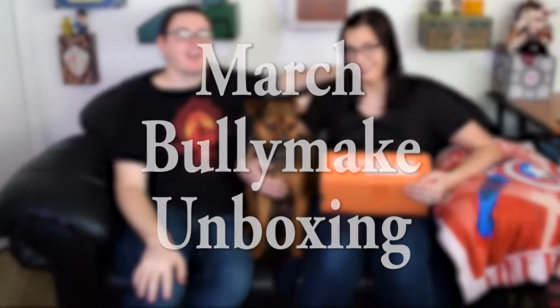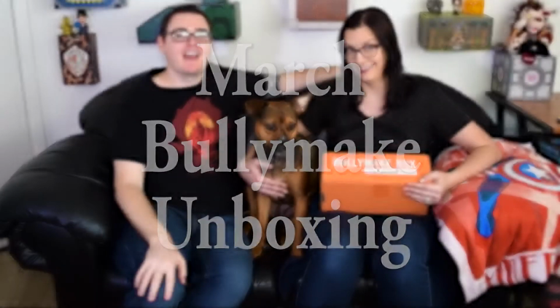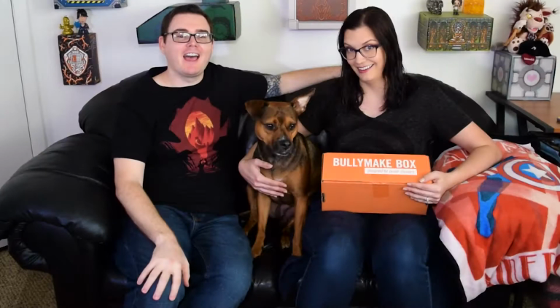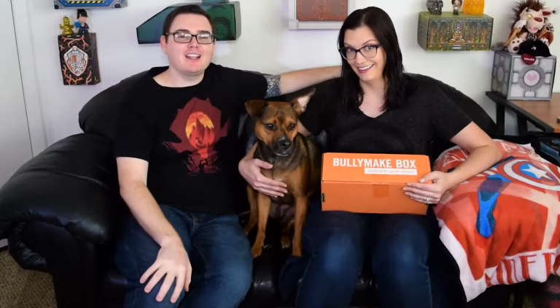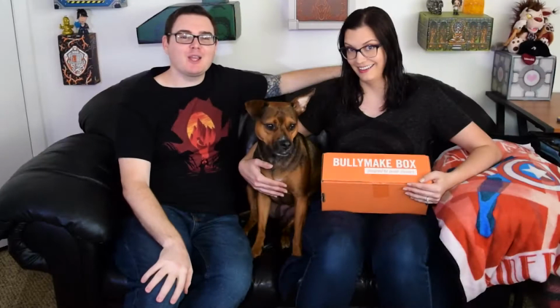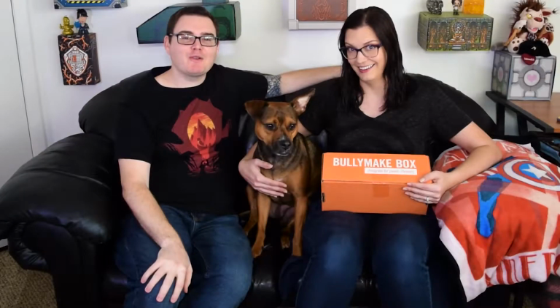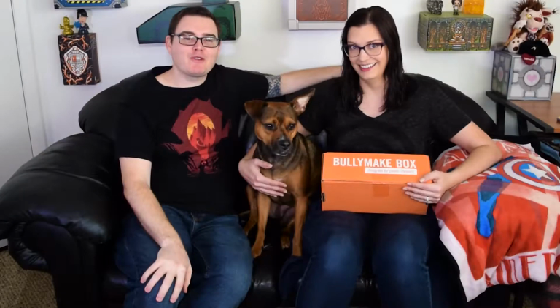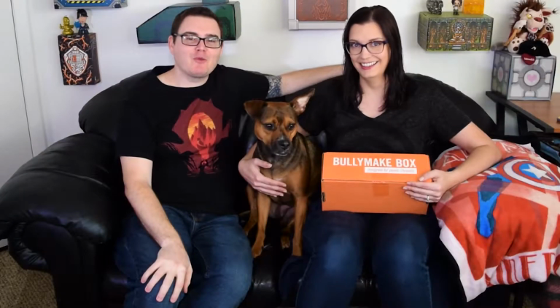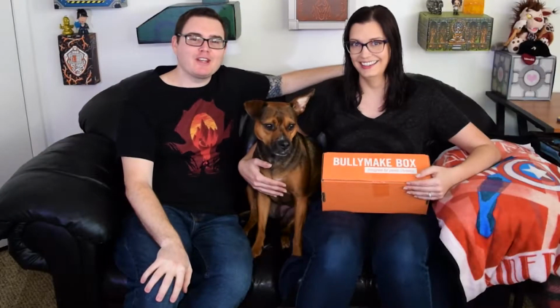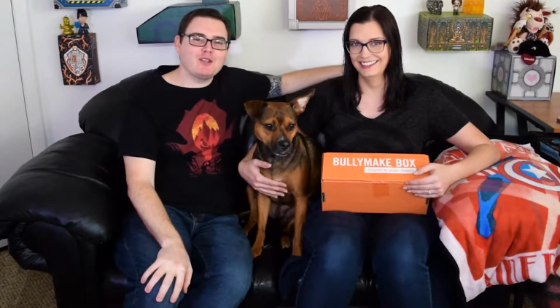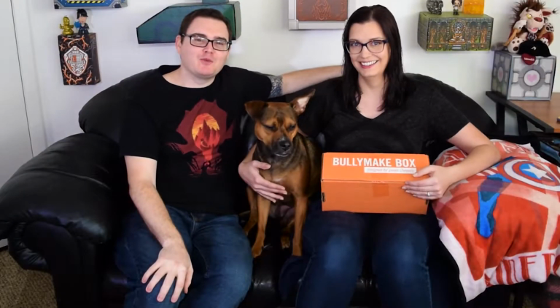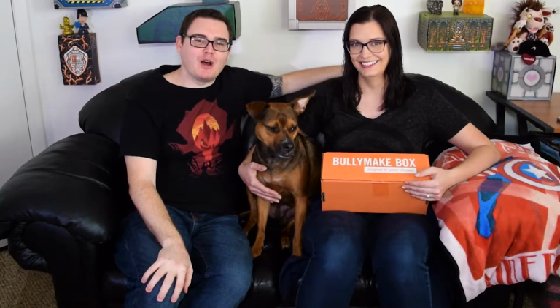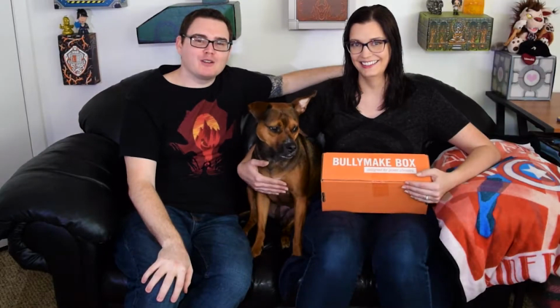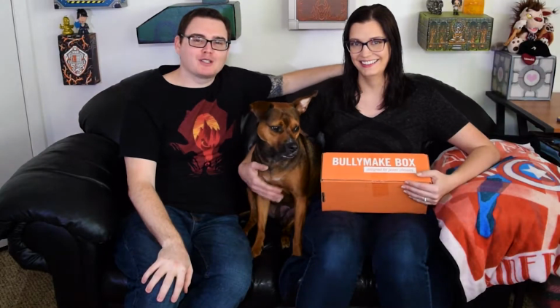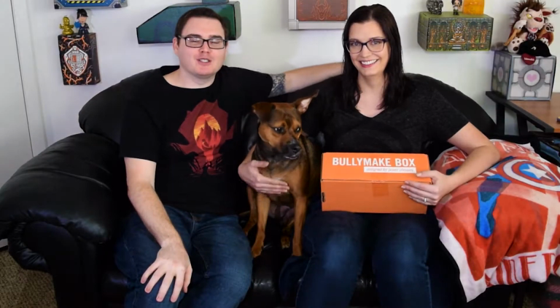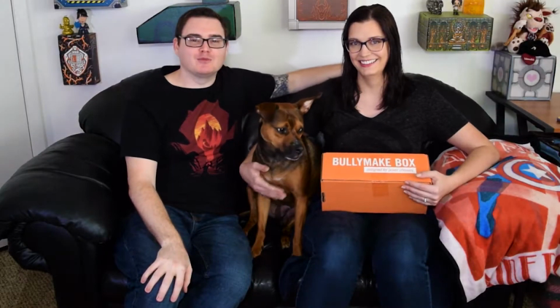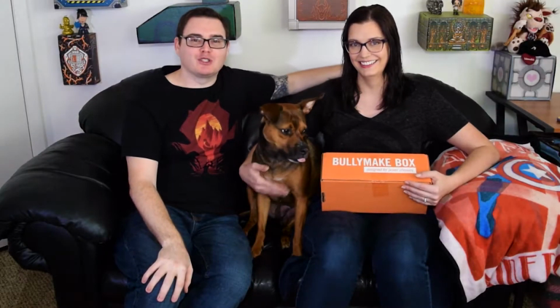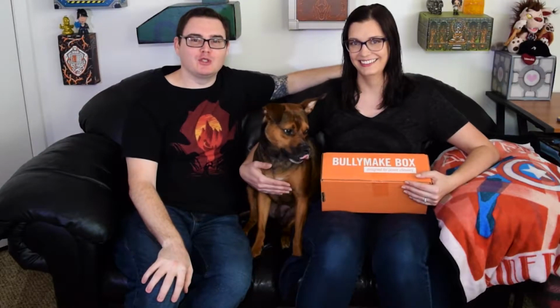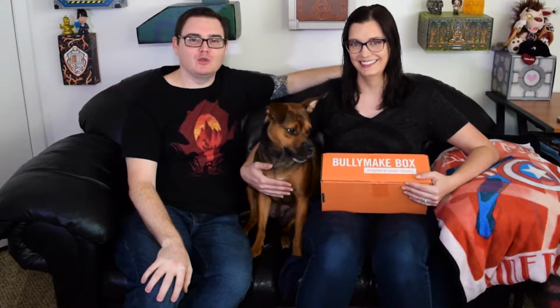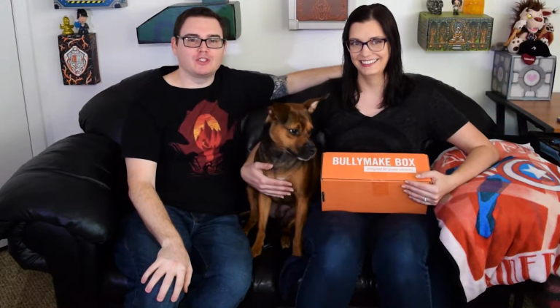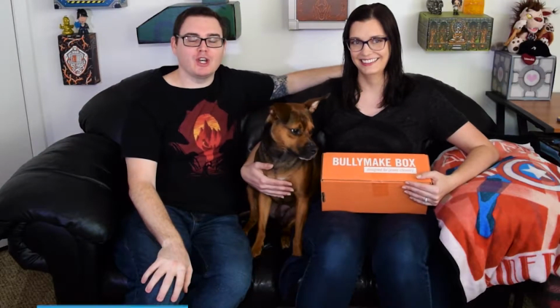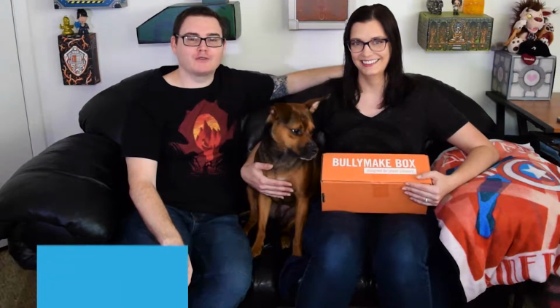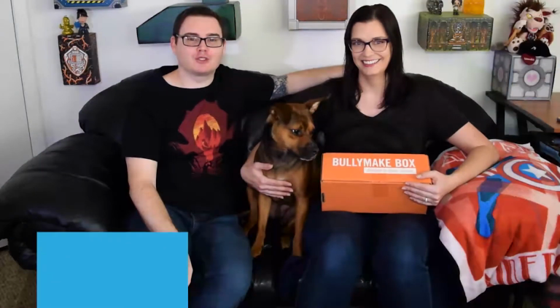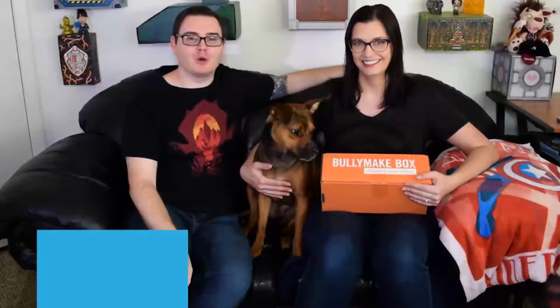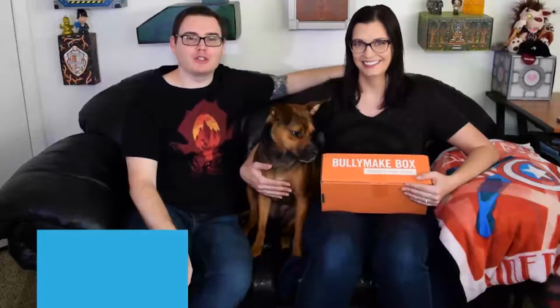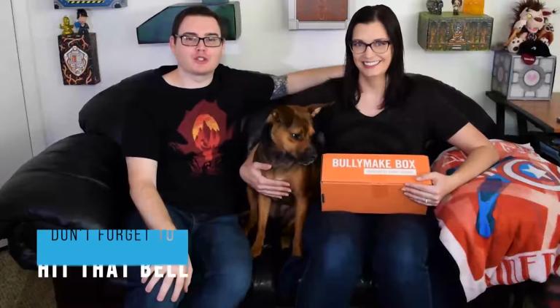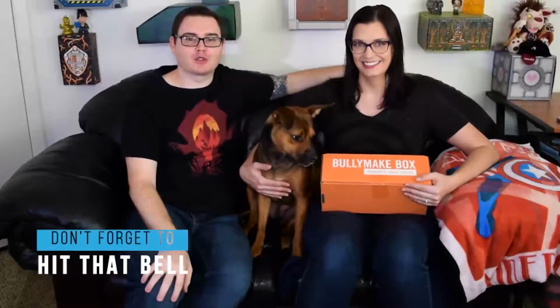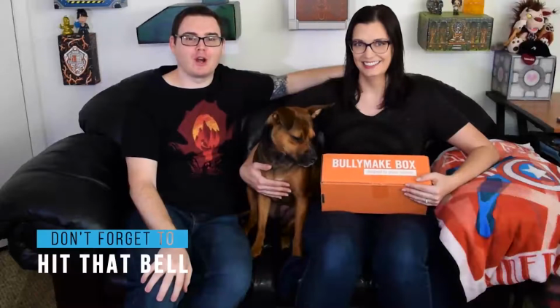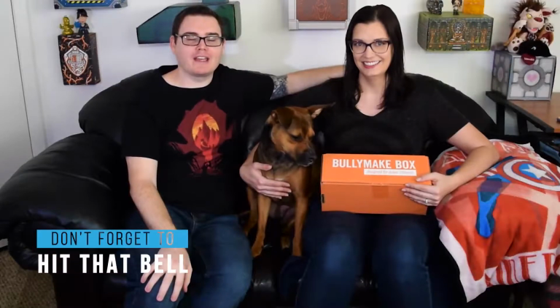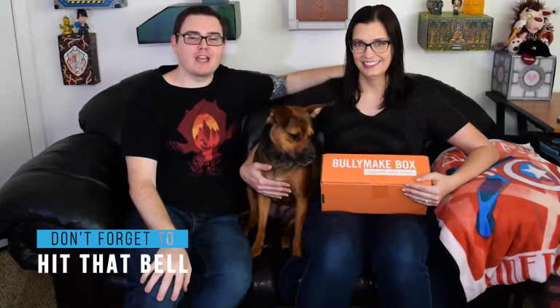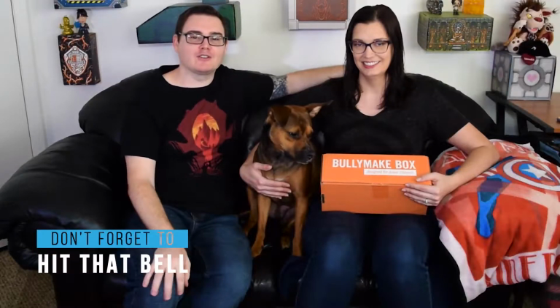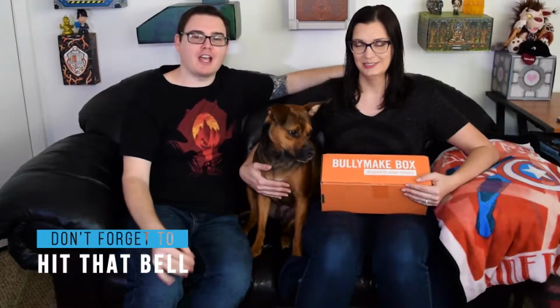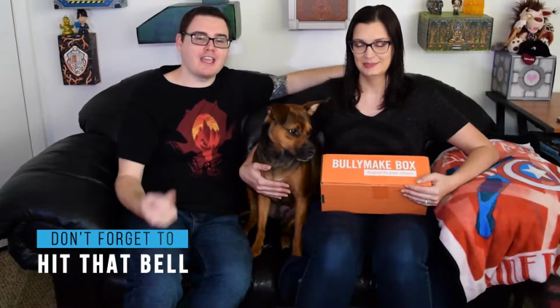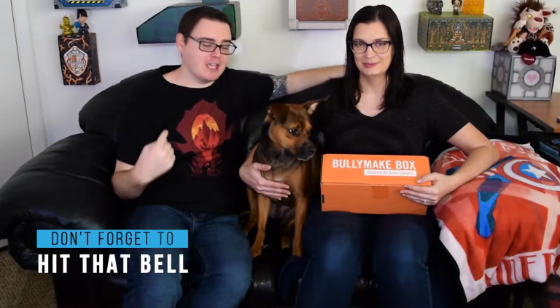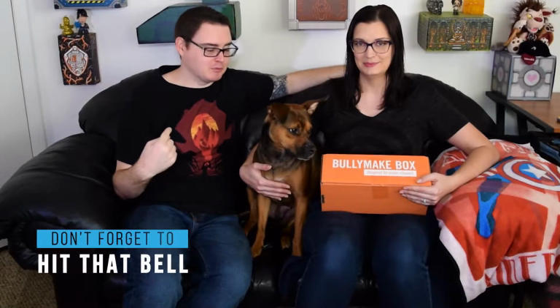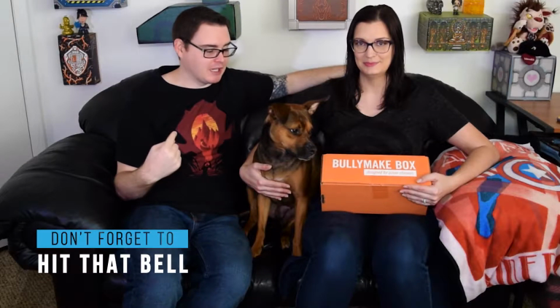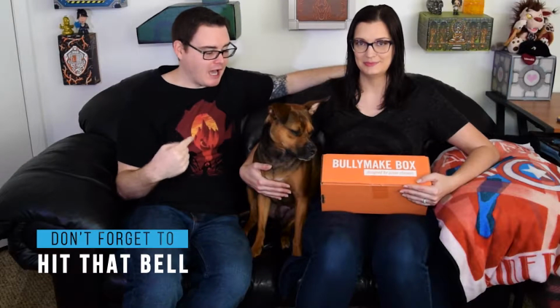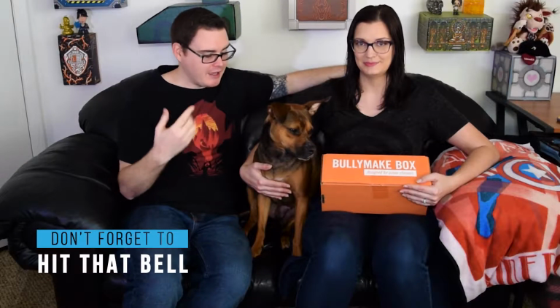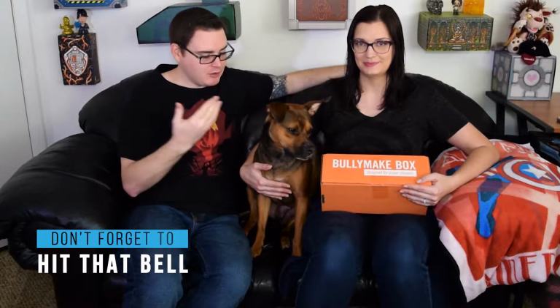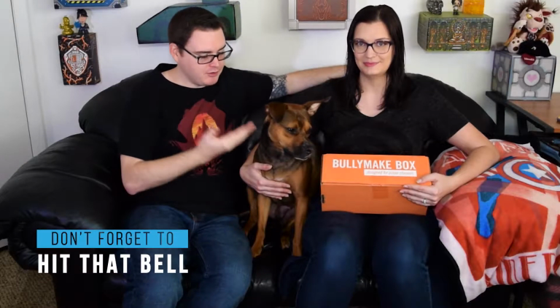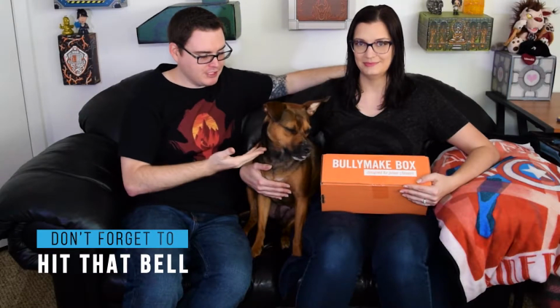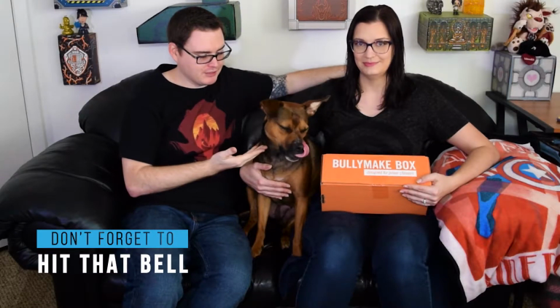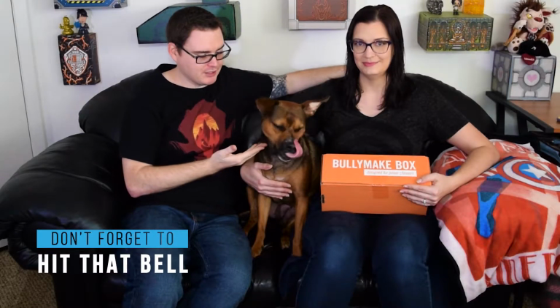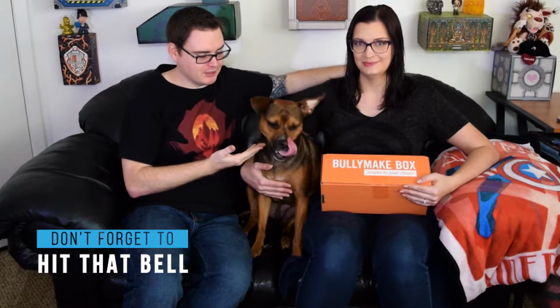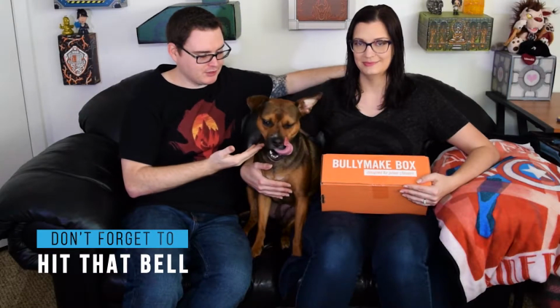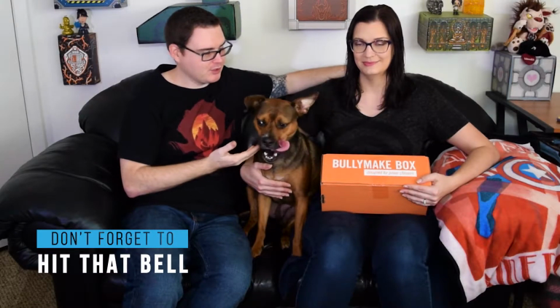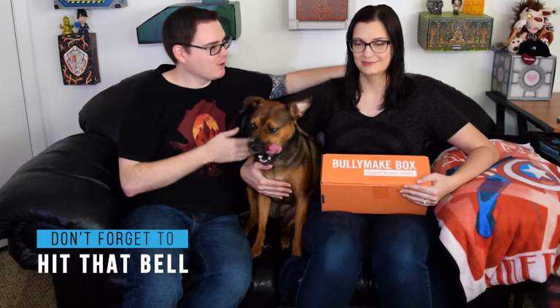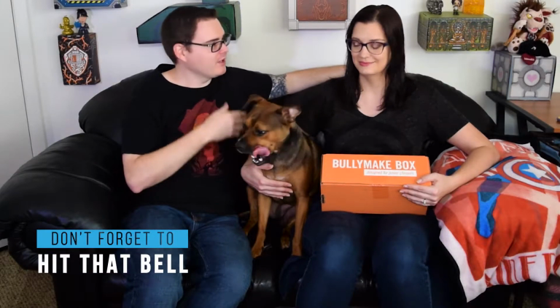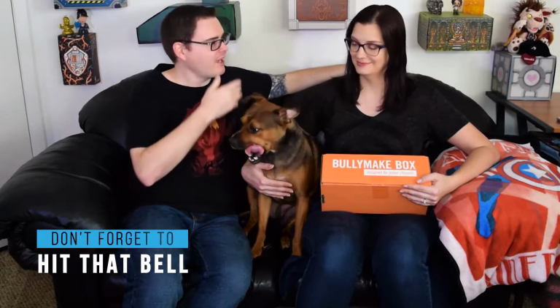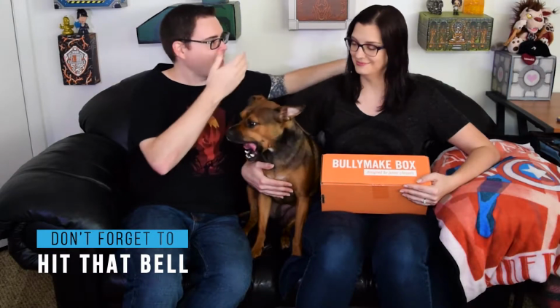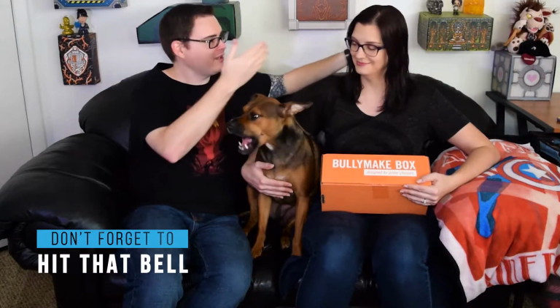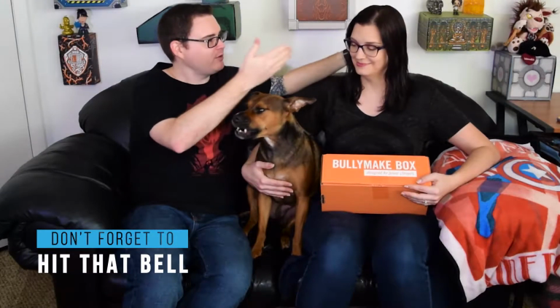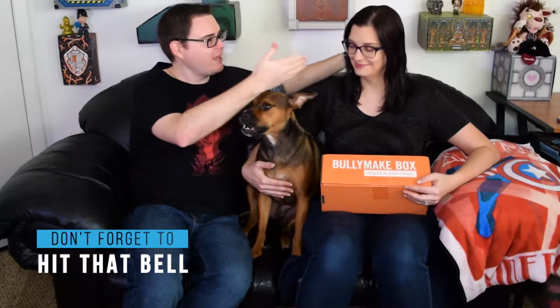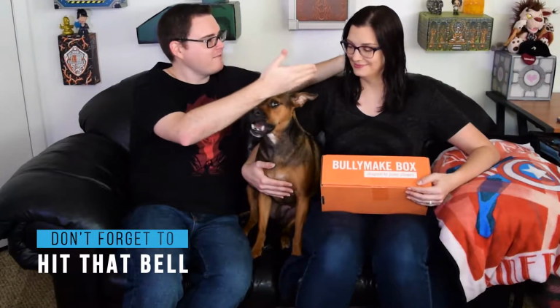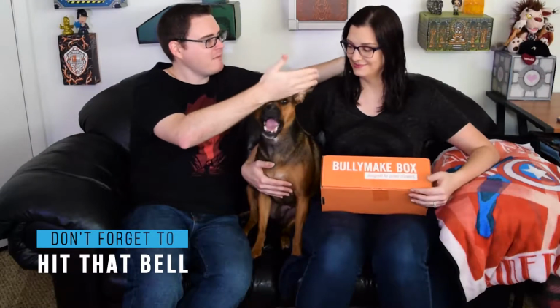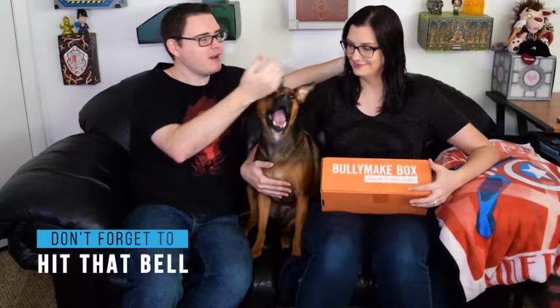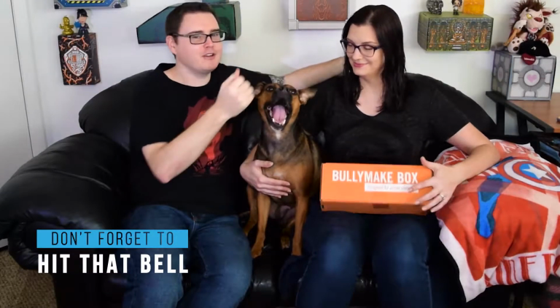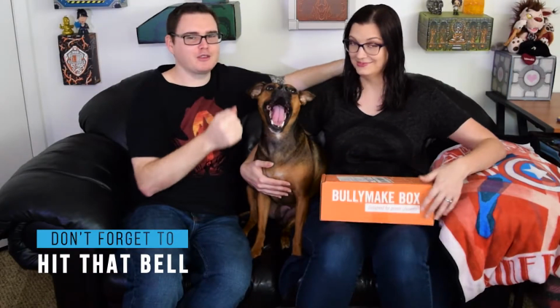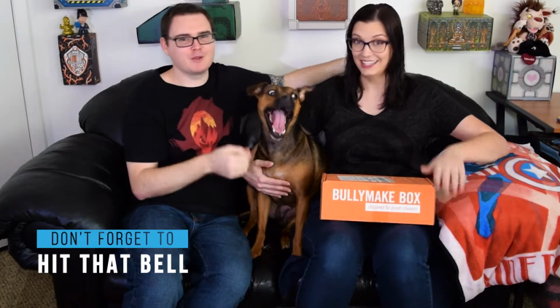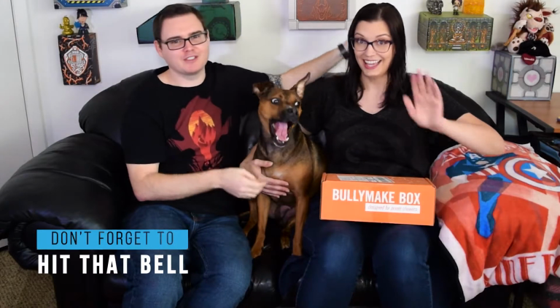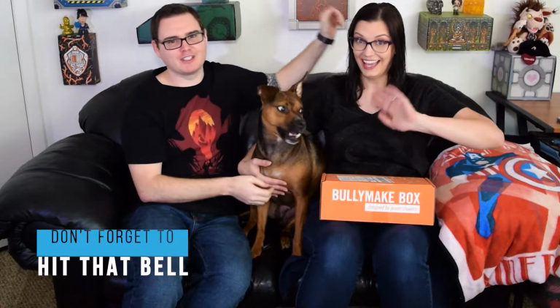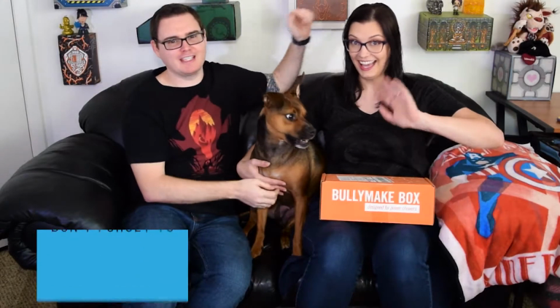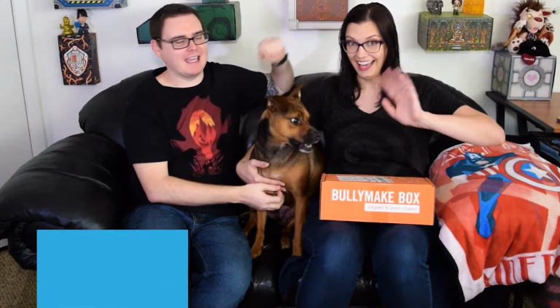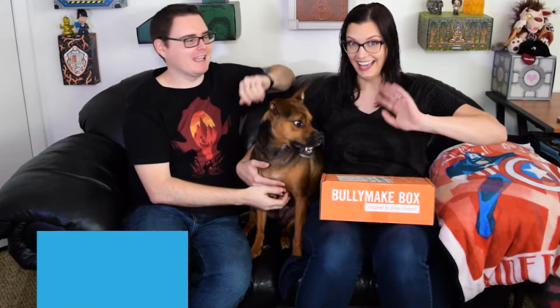Hello everyone and welcome to Tough Toy Tryouts. I am Kyle, this is Story, and we have Meredith once again.